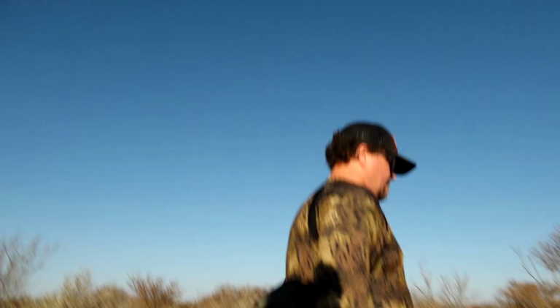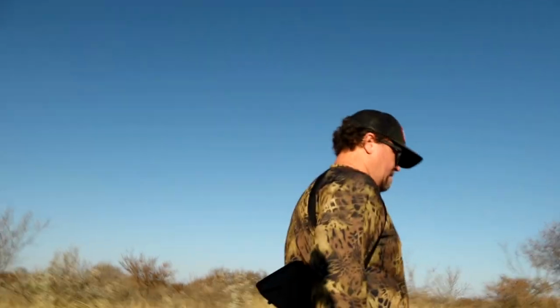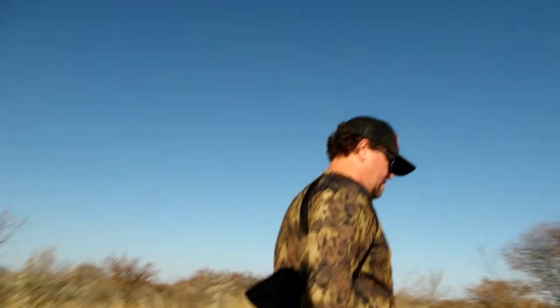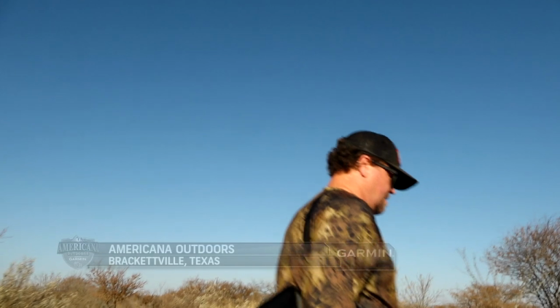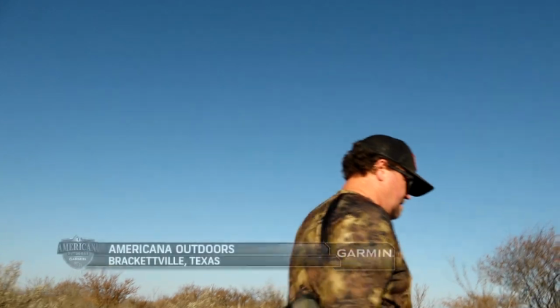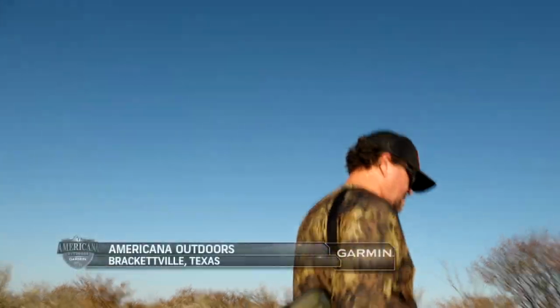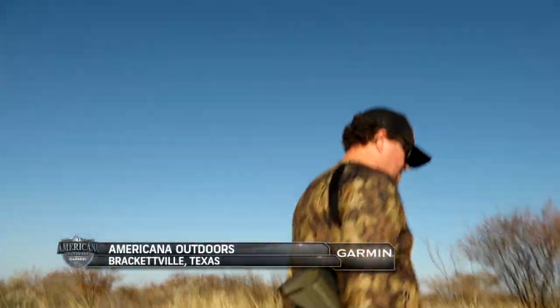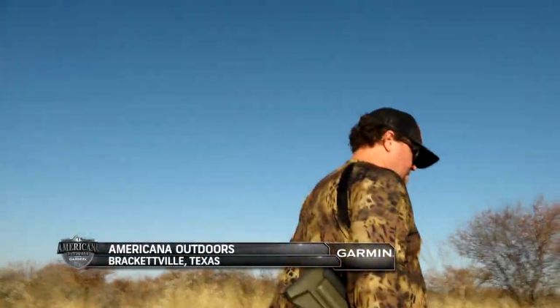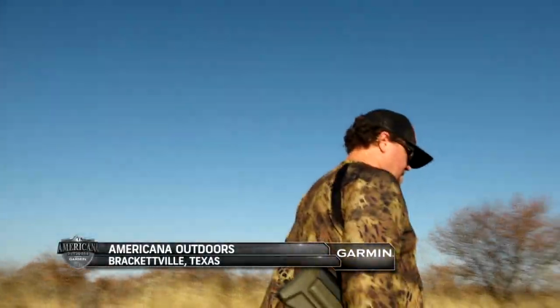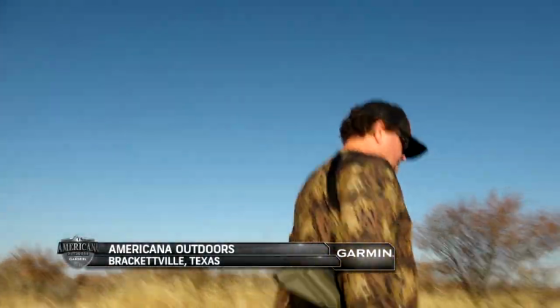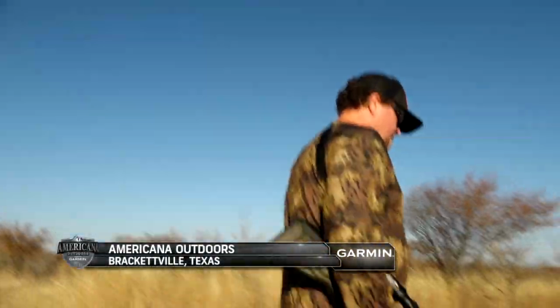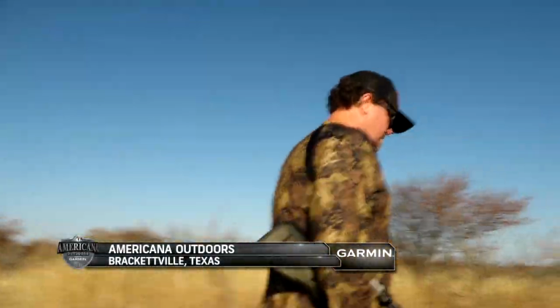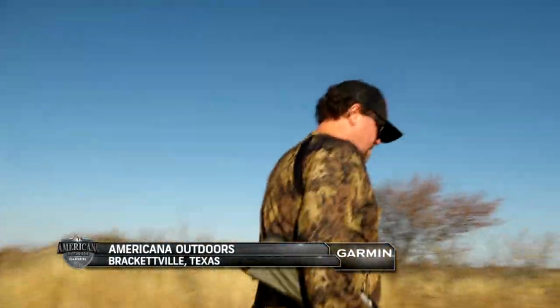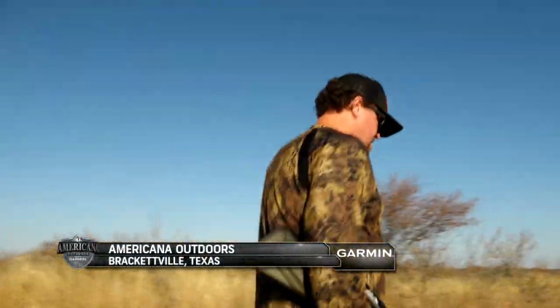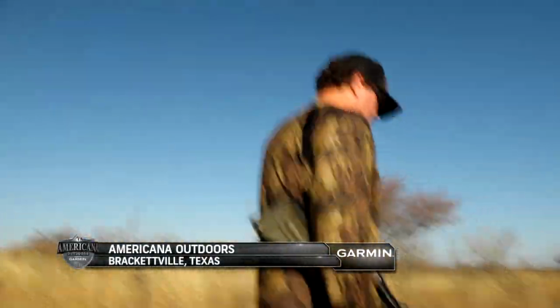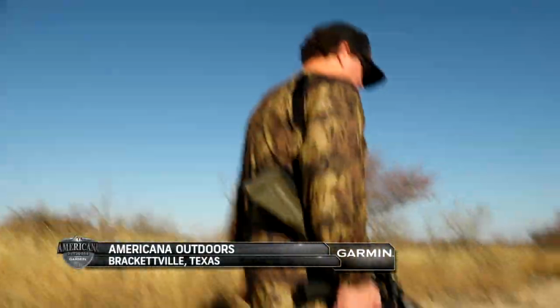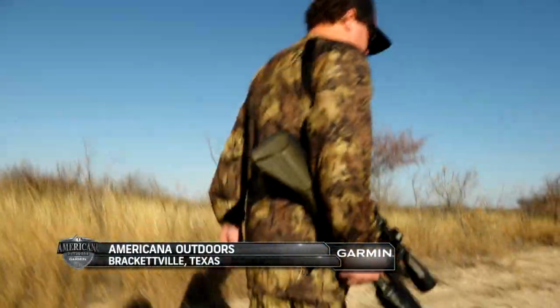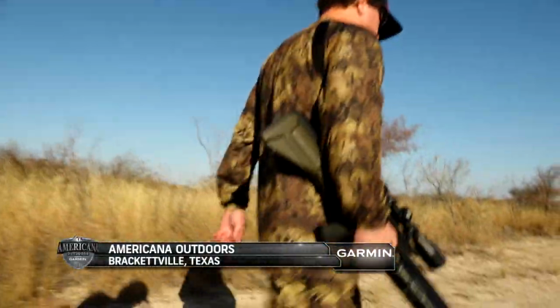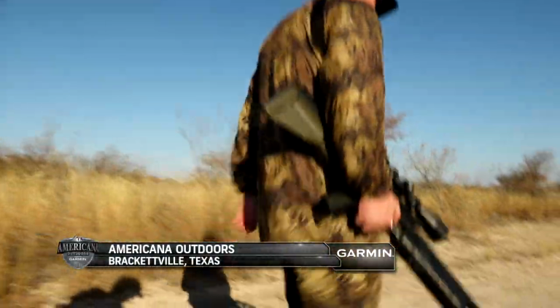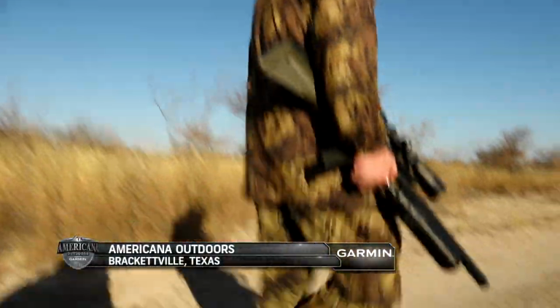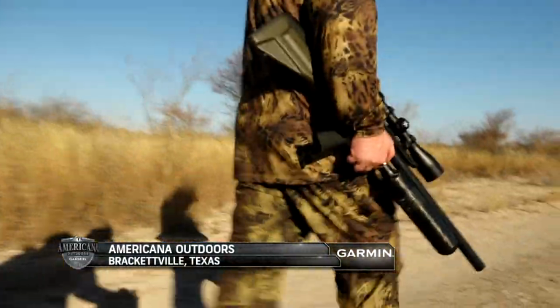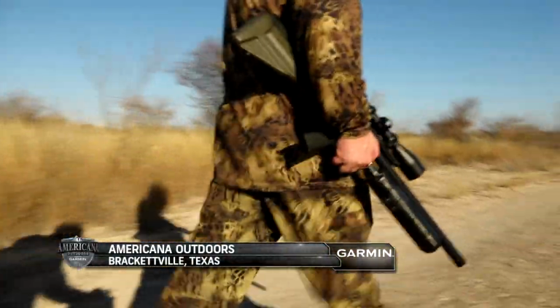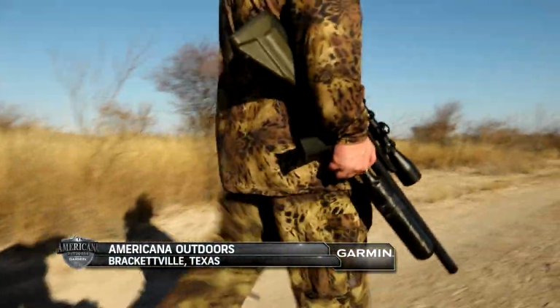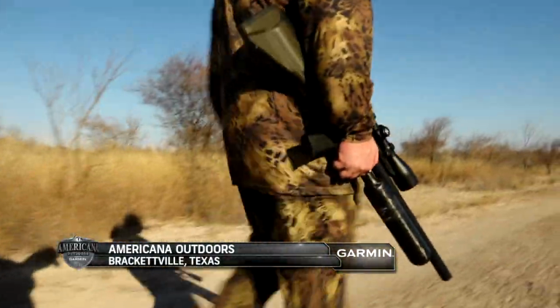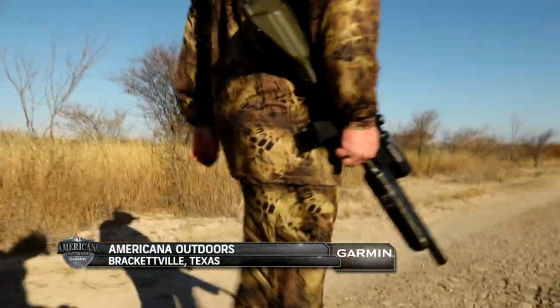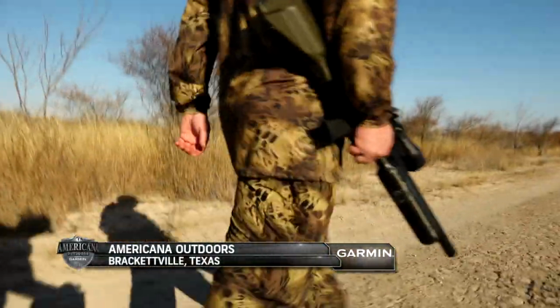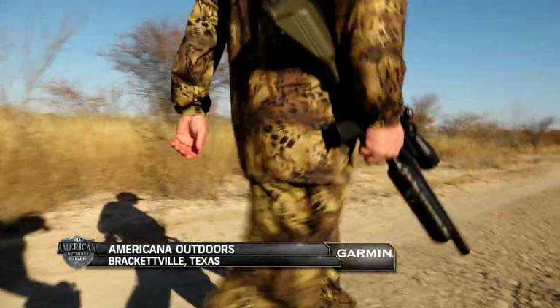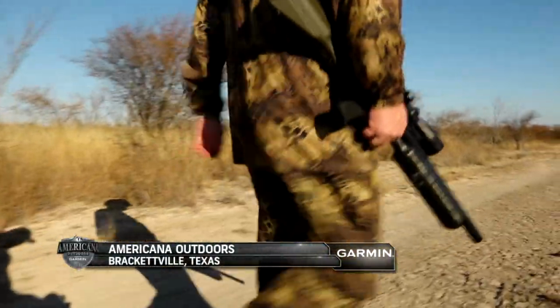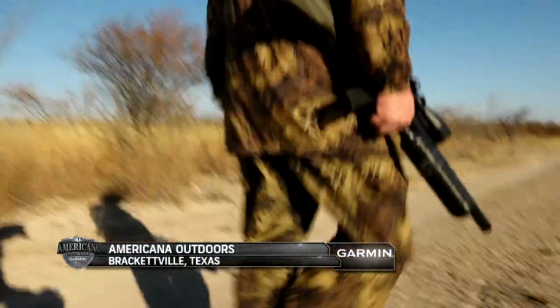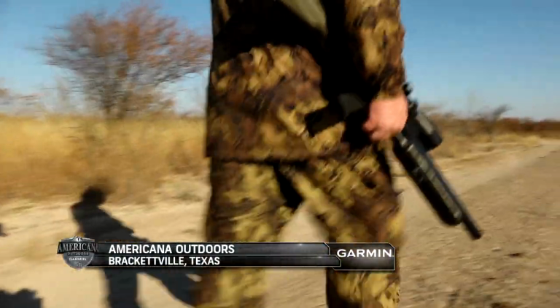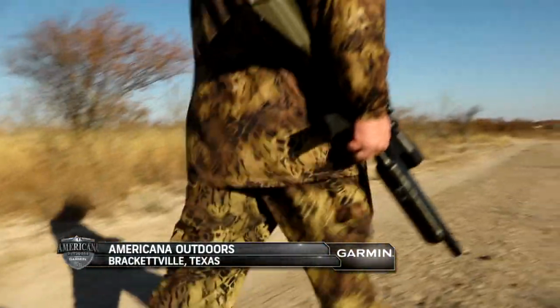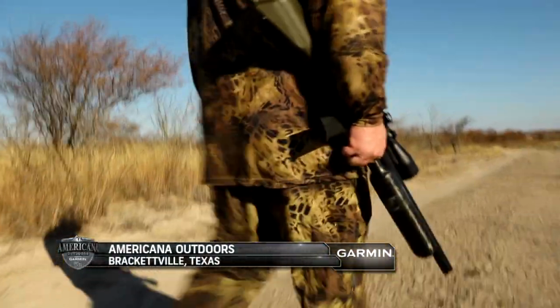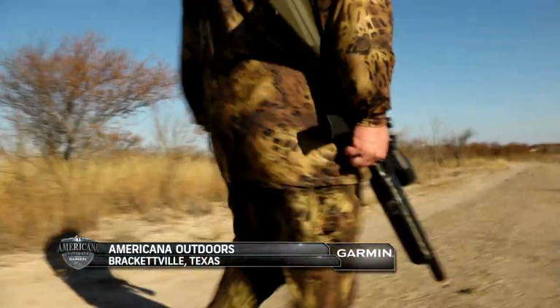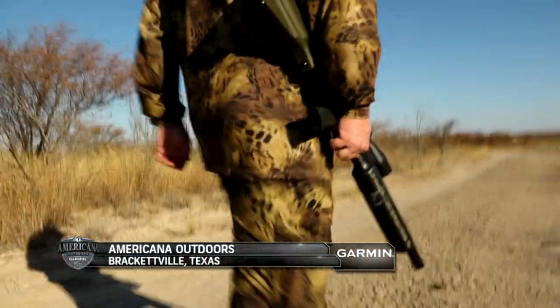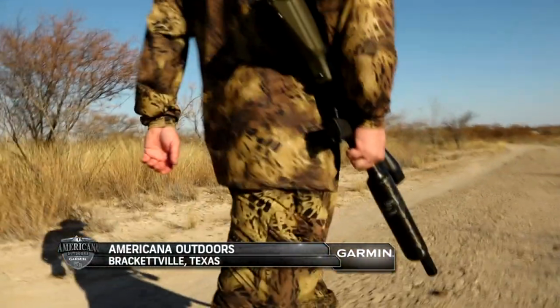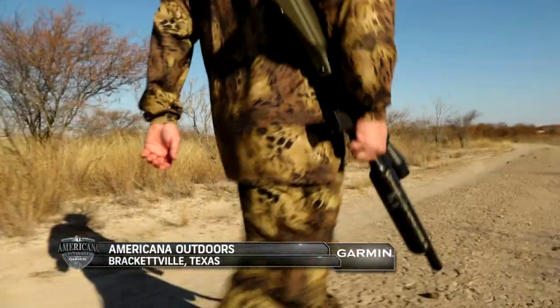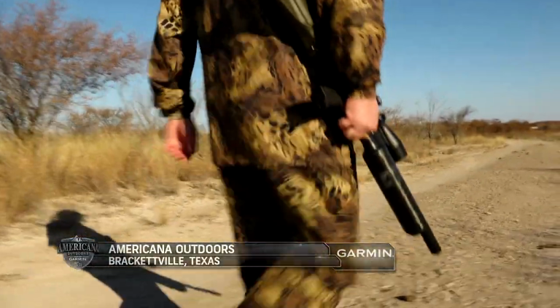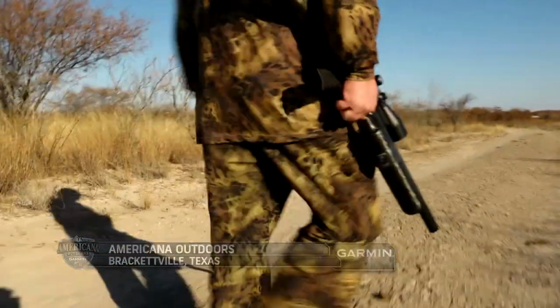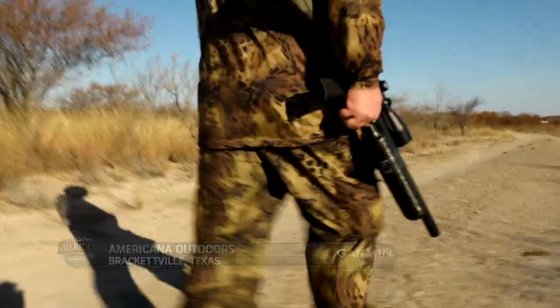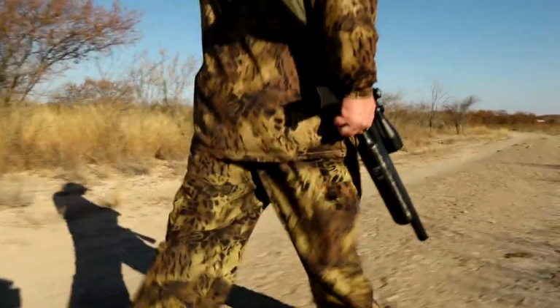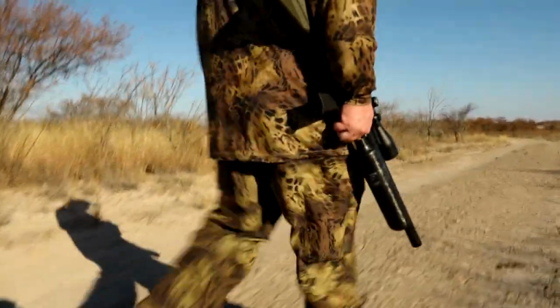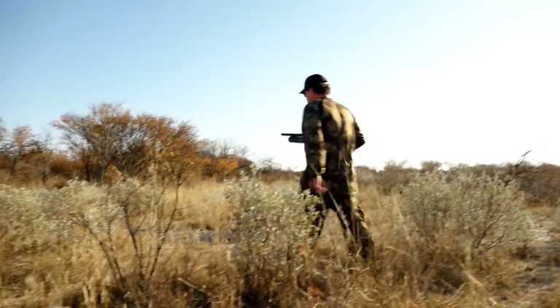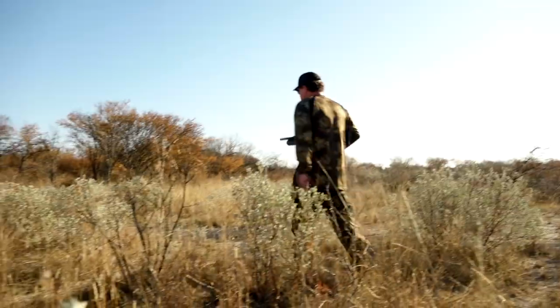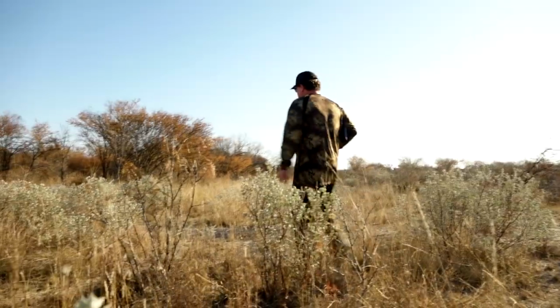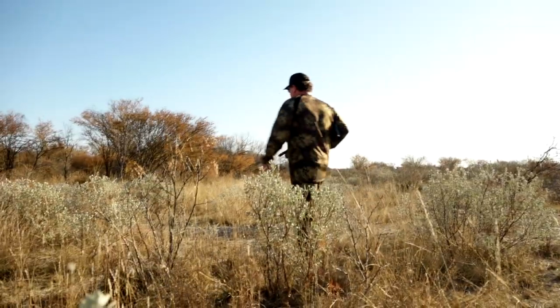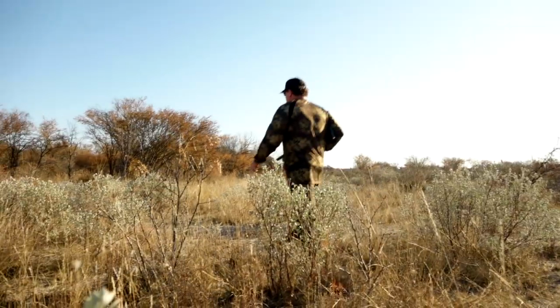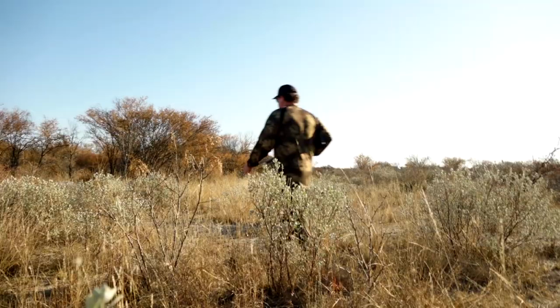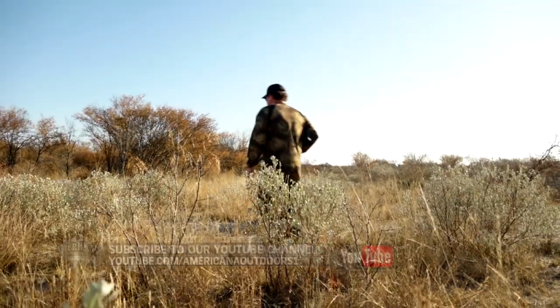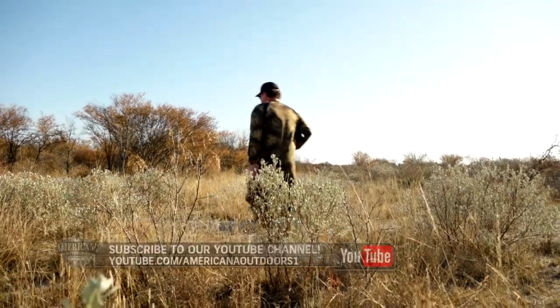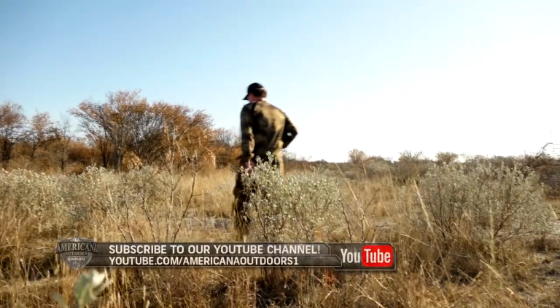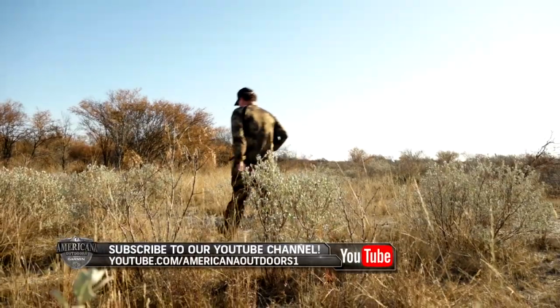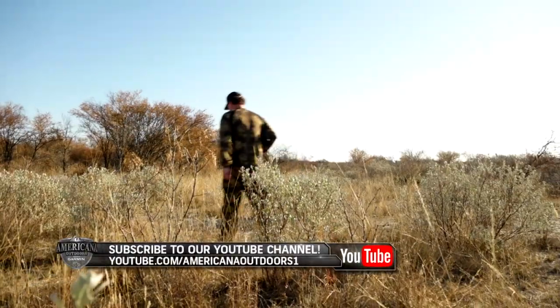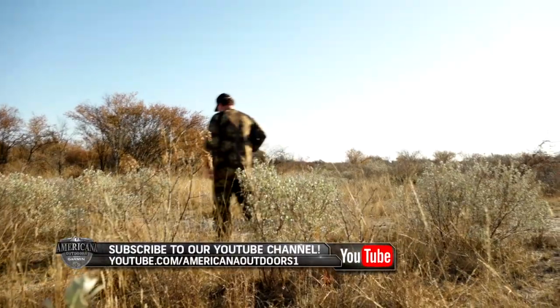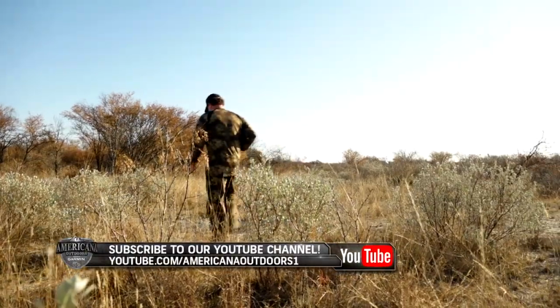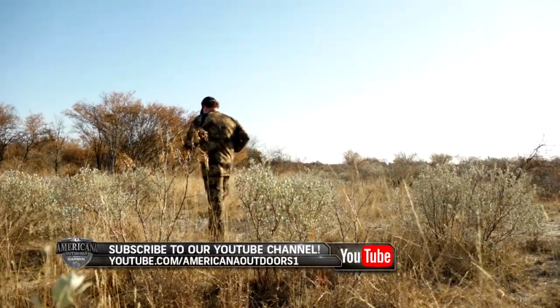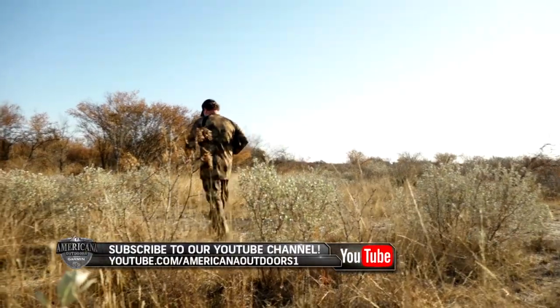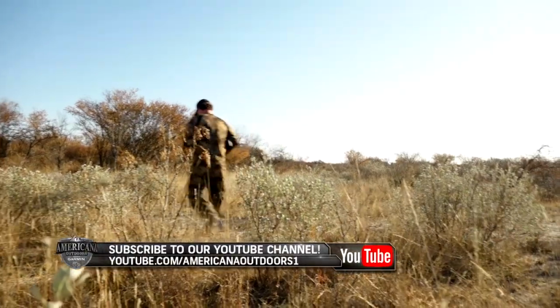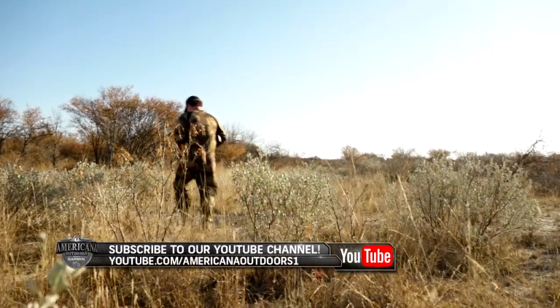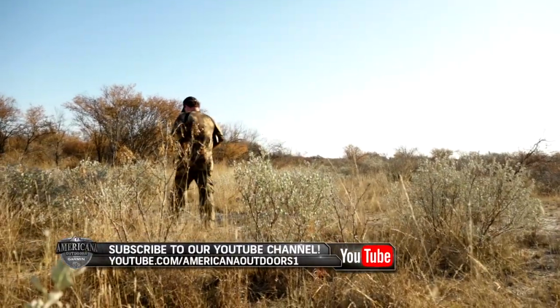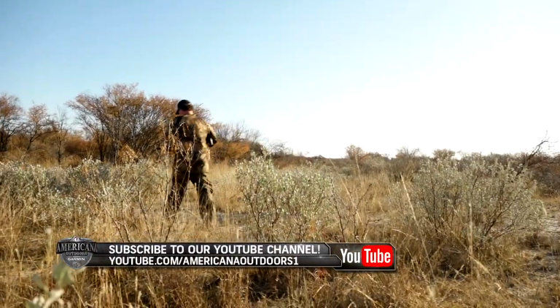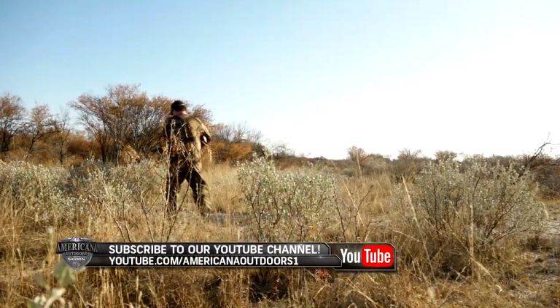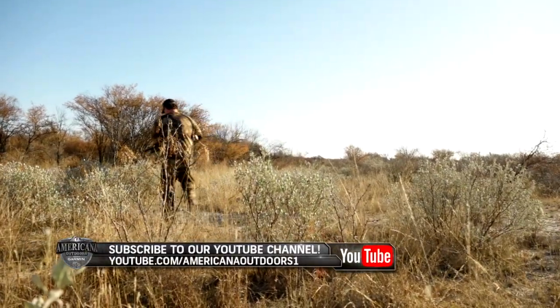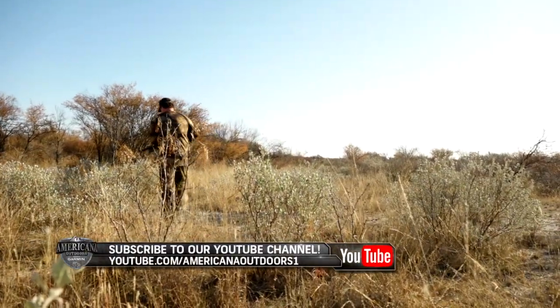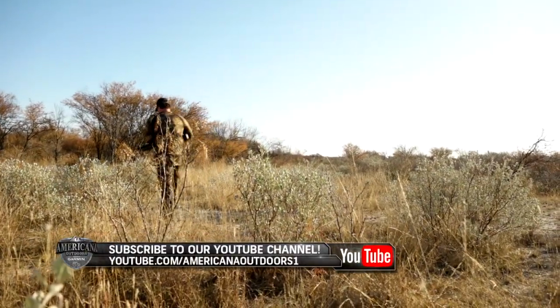Wasting no time to experience the hunting action South Texas has to offer, Iden headed out to the field once he was sighted in.